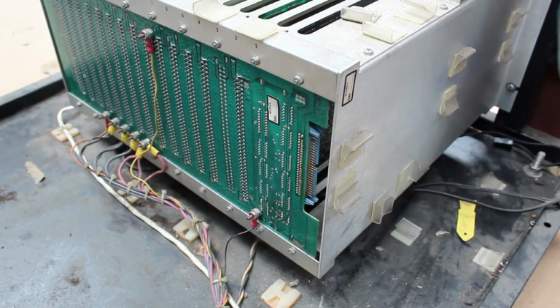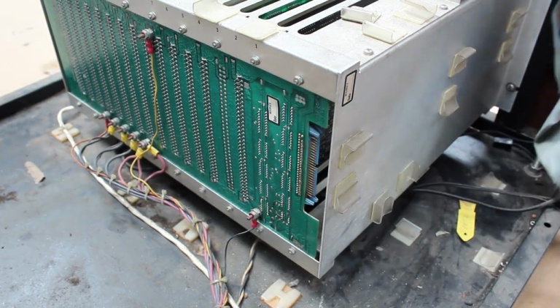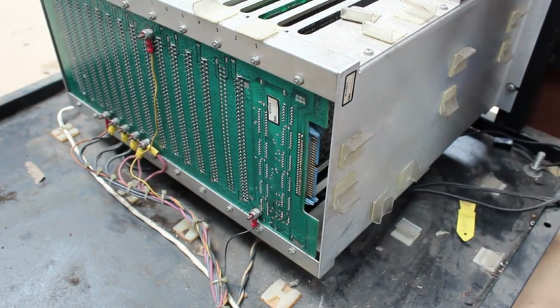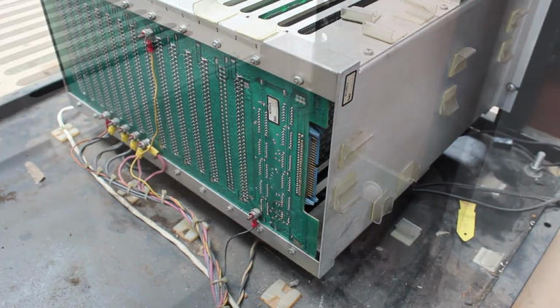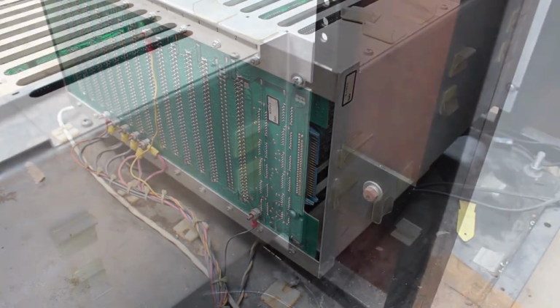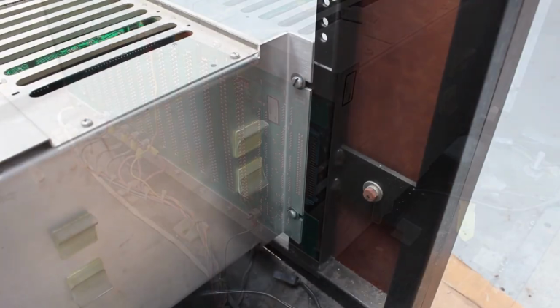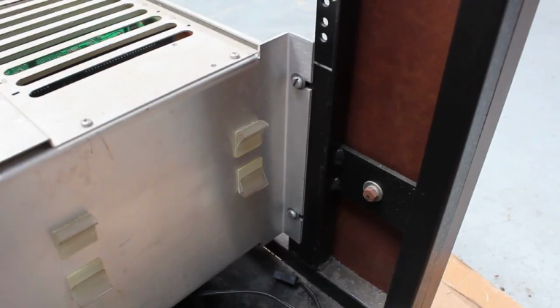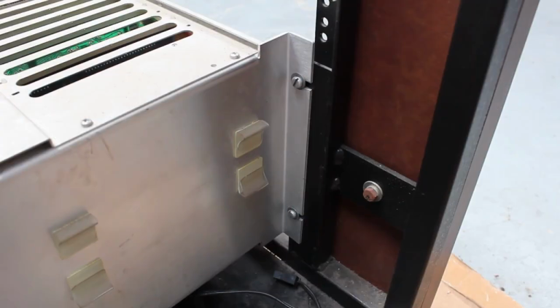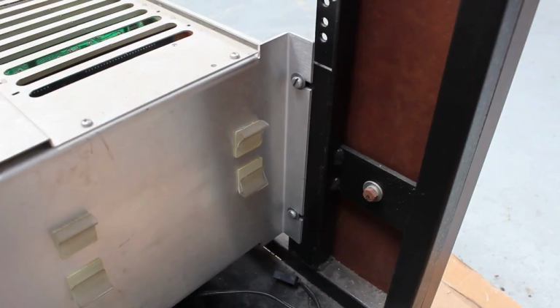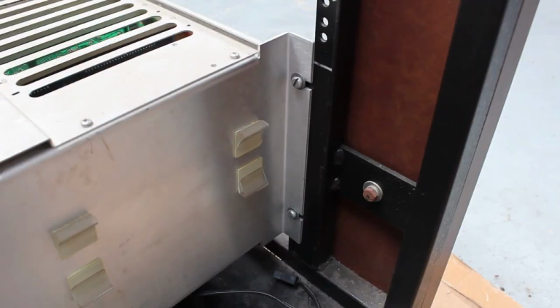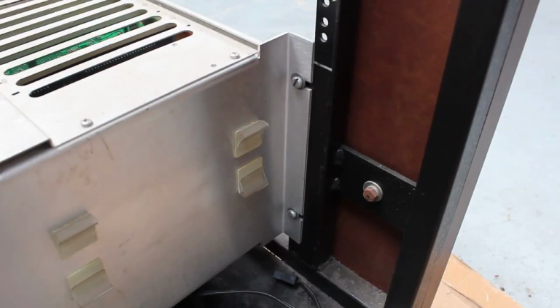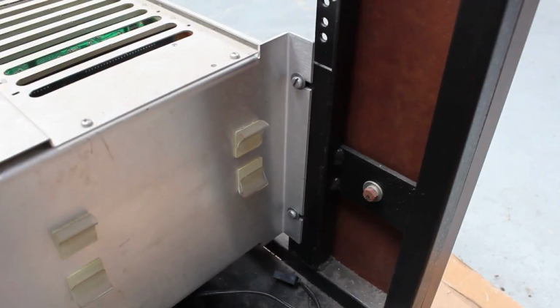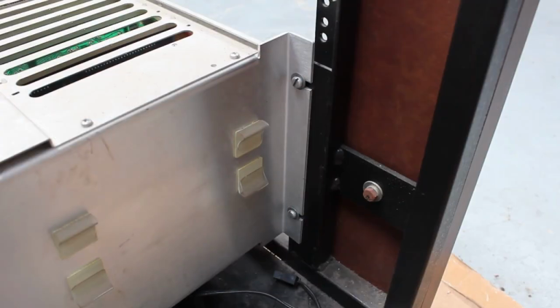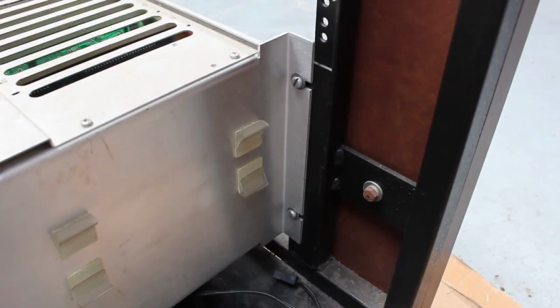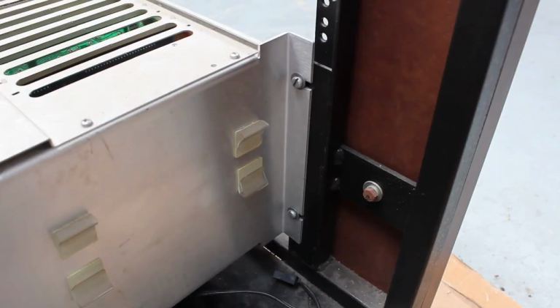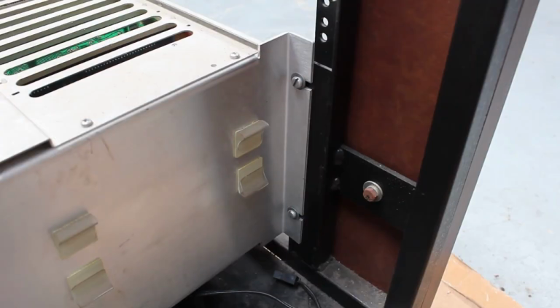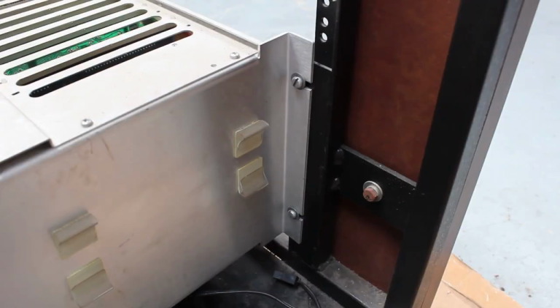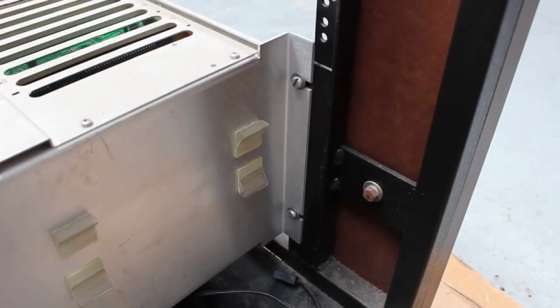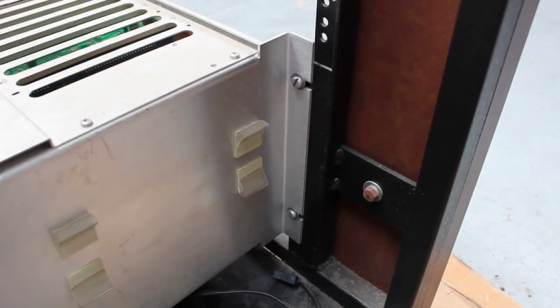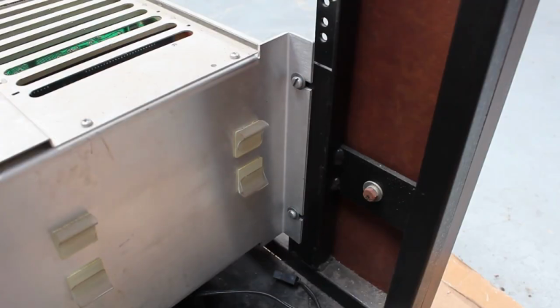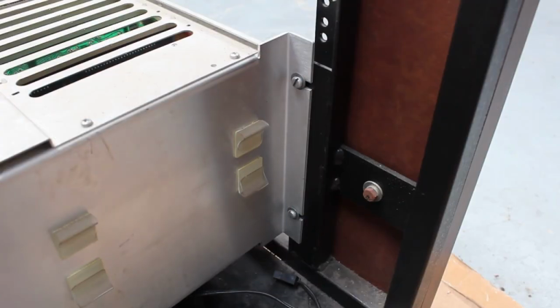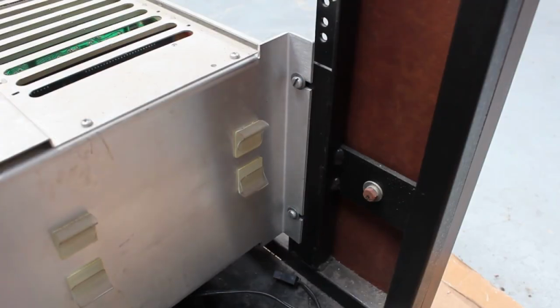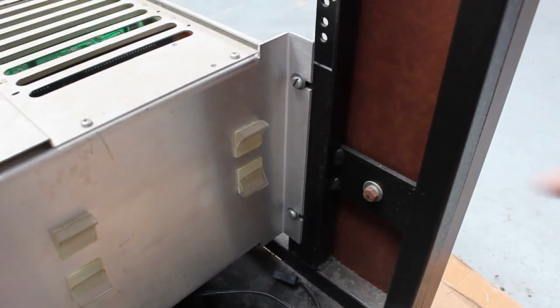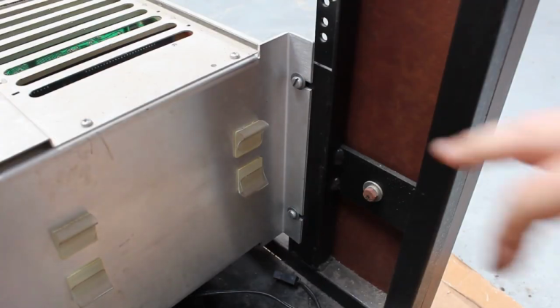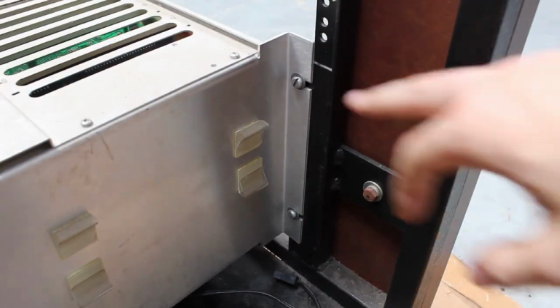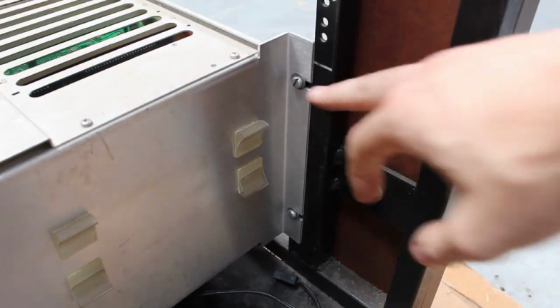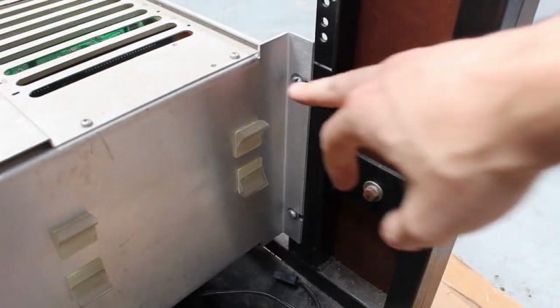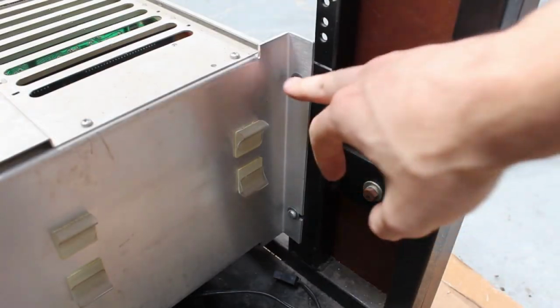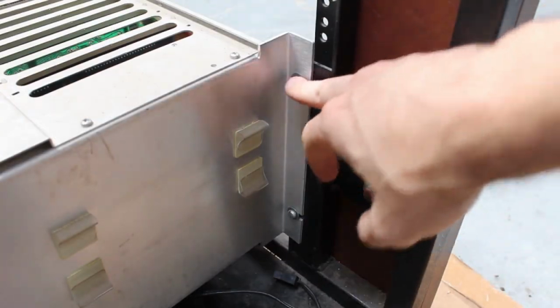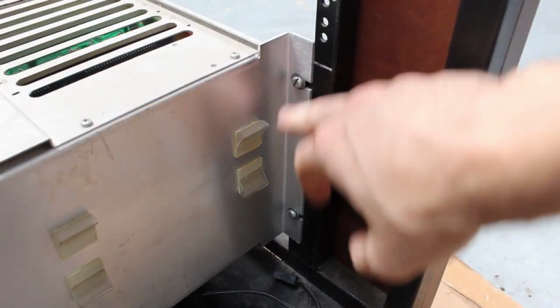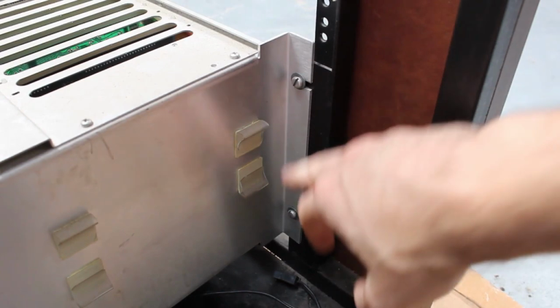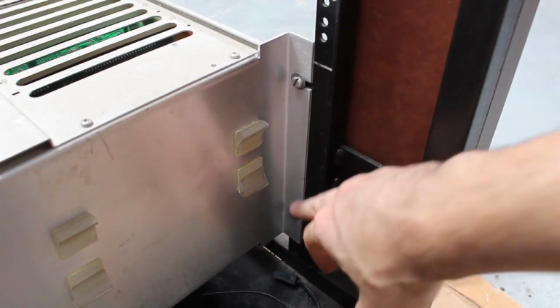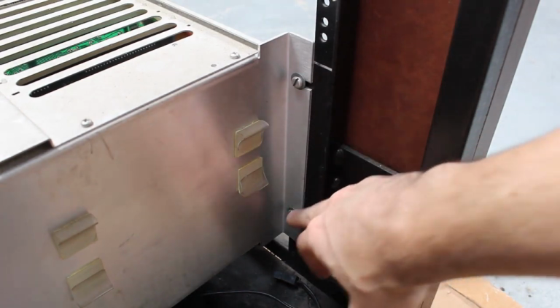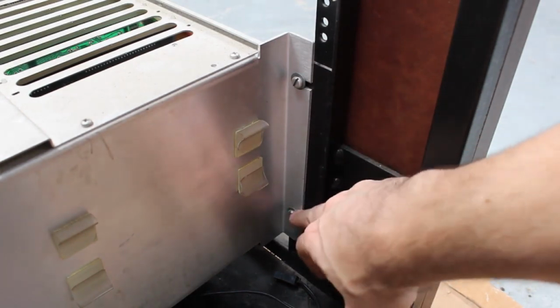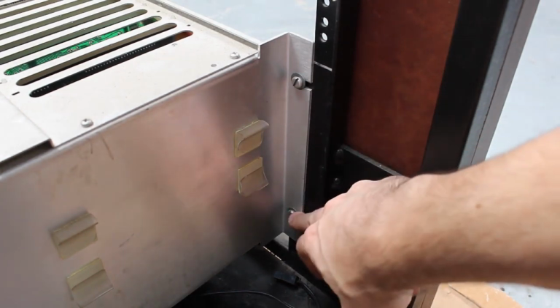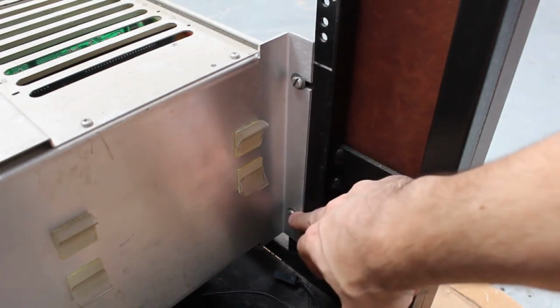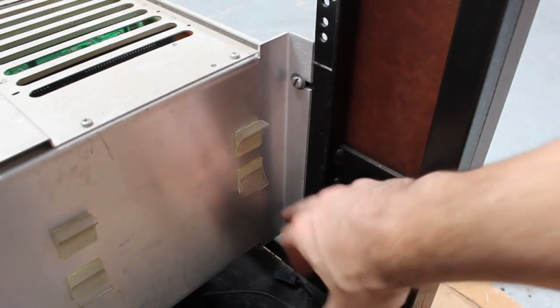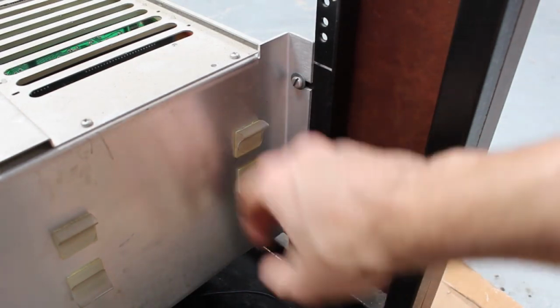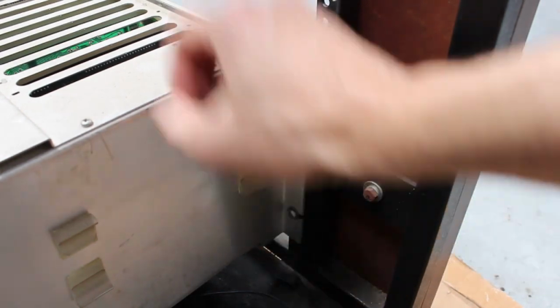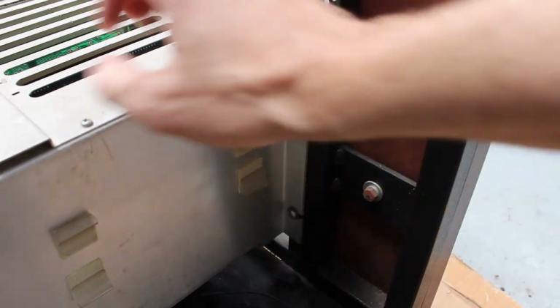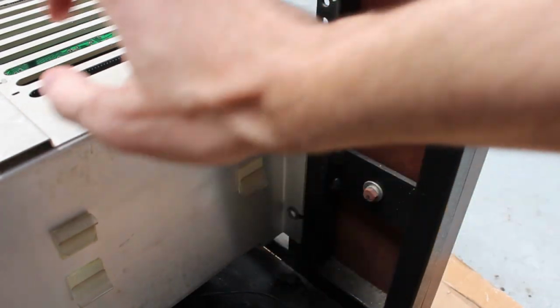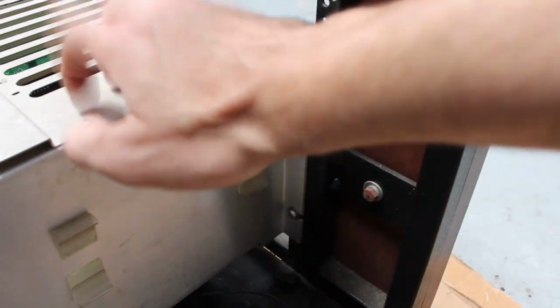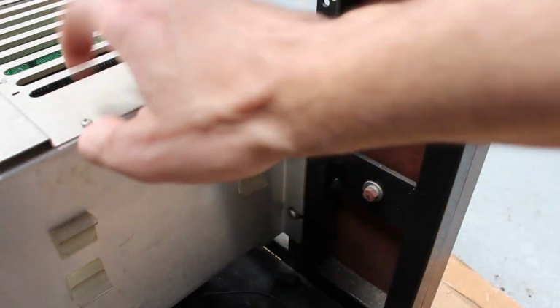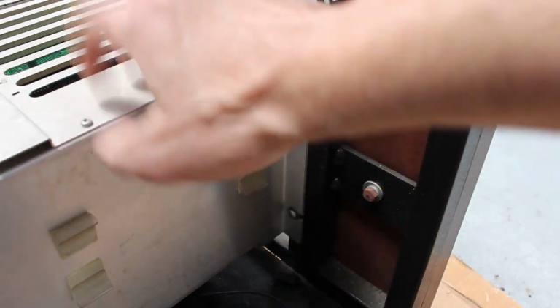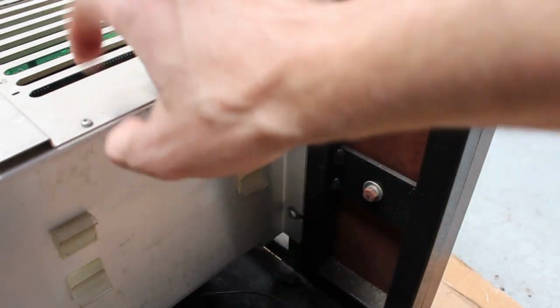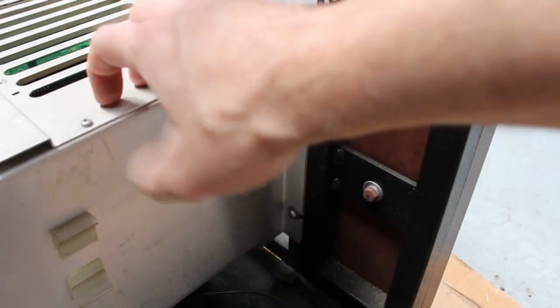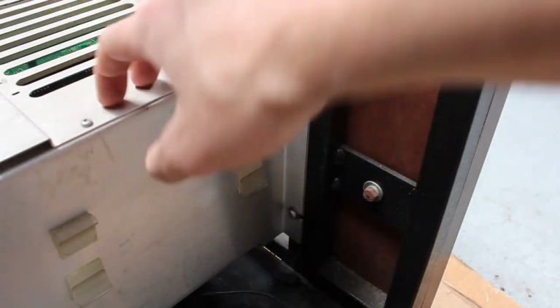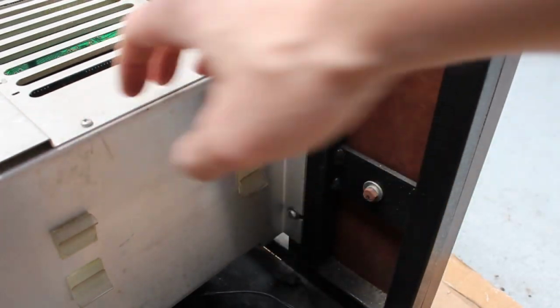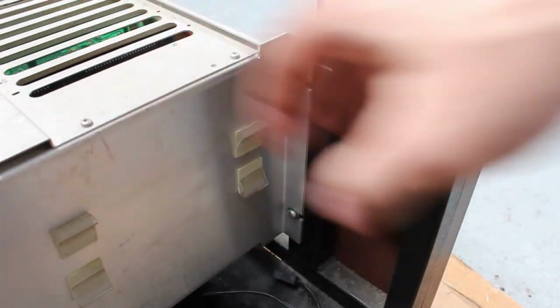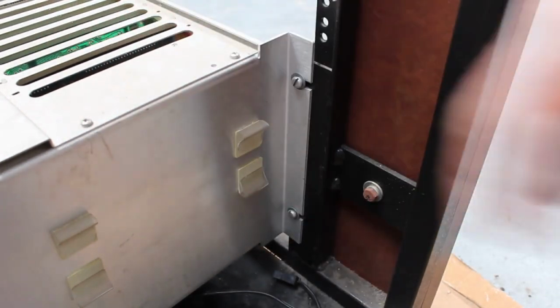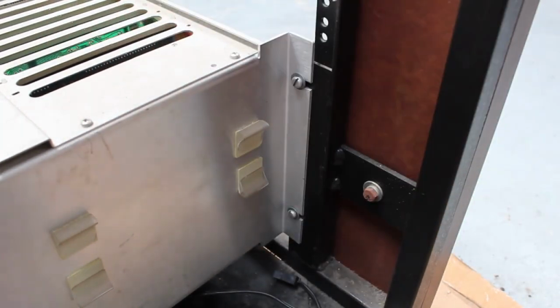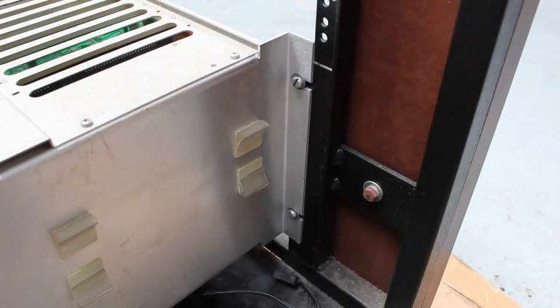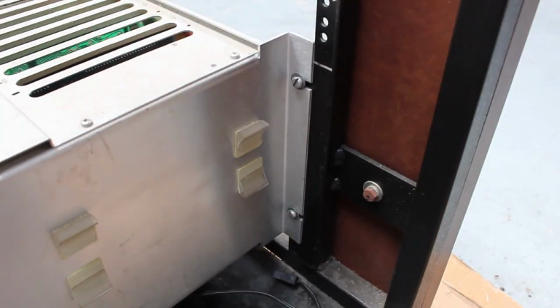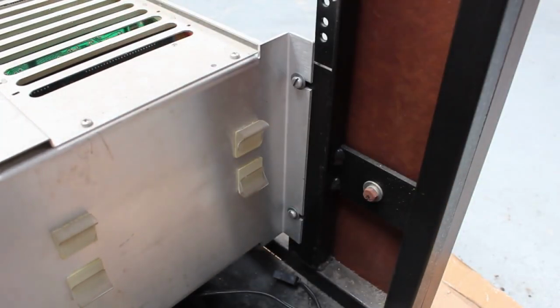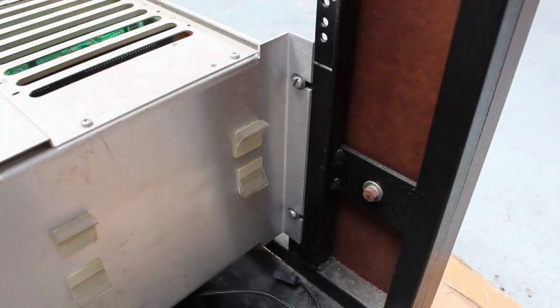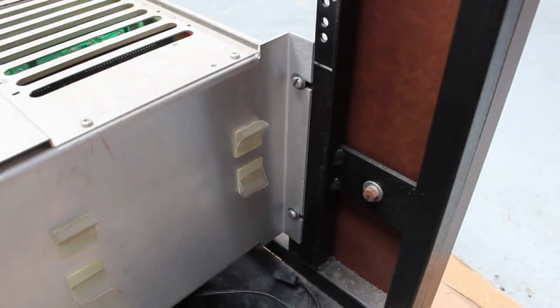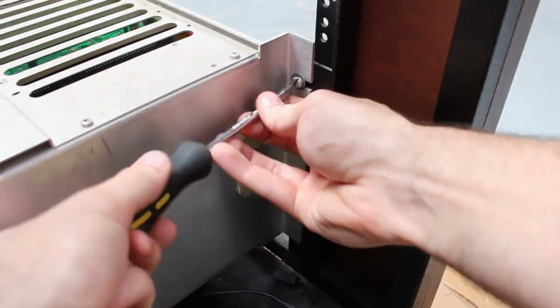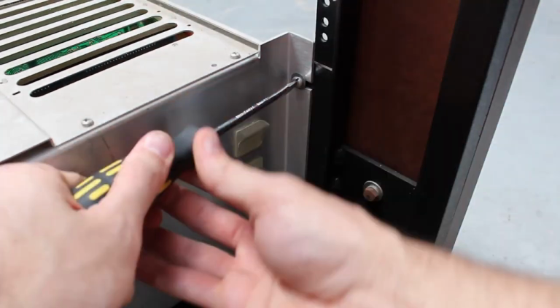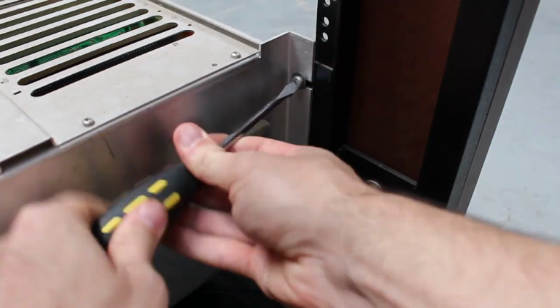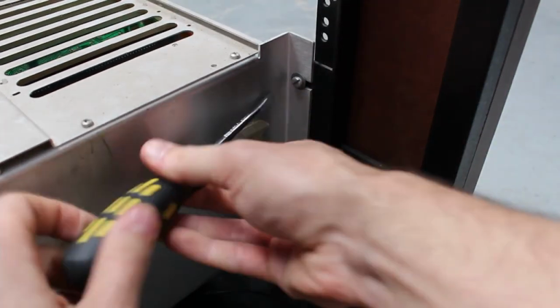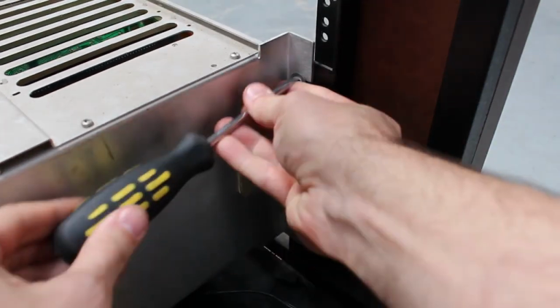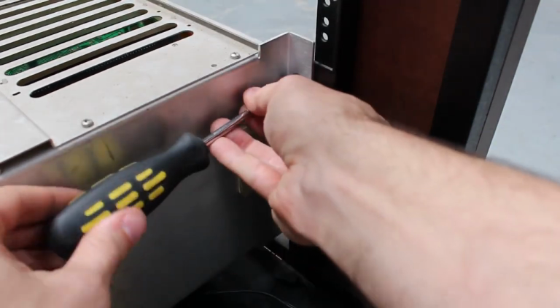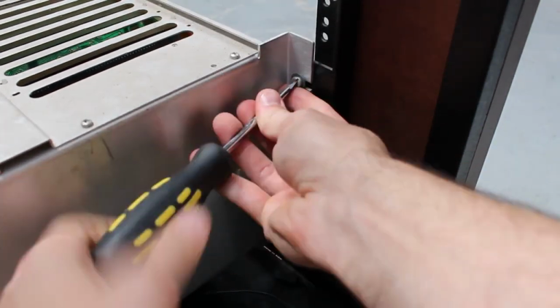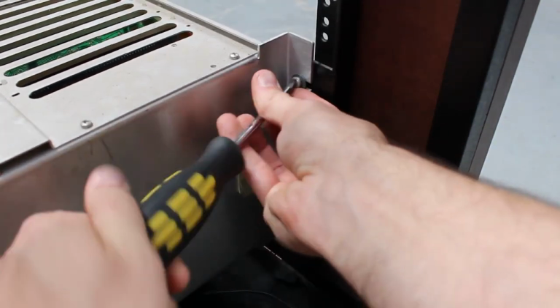Alright, I think that's all of the cables. All that's left now is to take out these four screws that hold this whole unit into the rack.